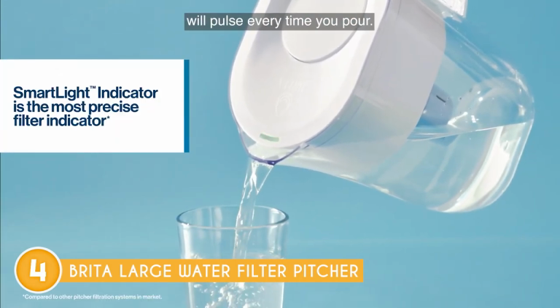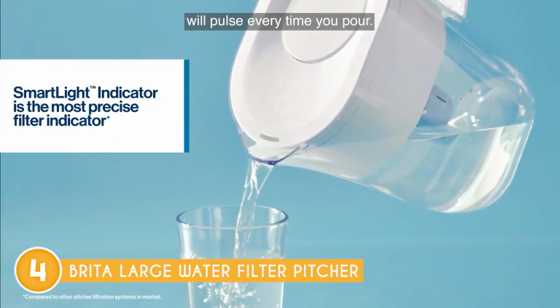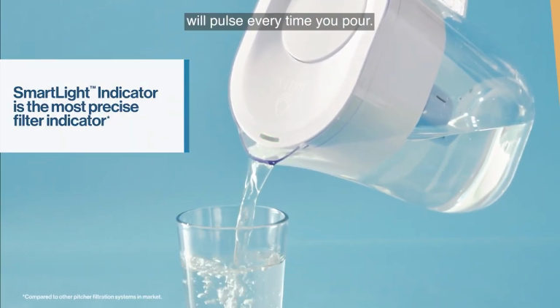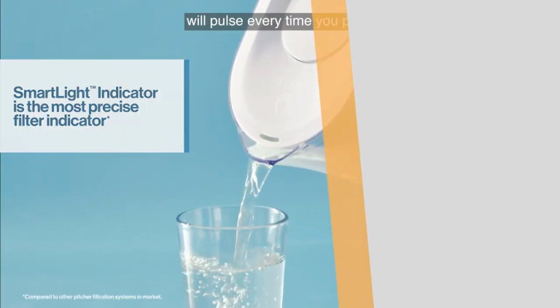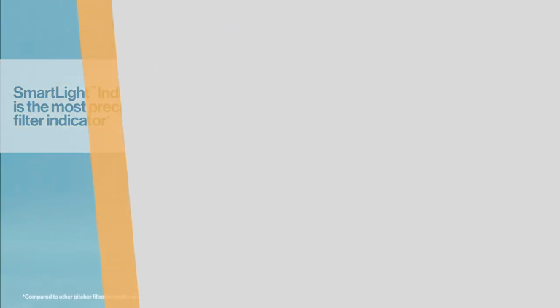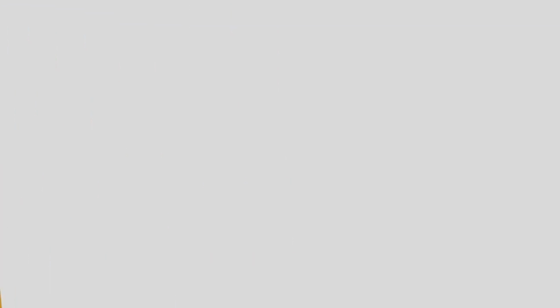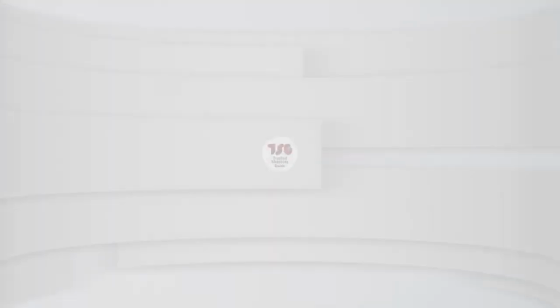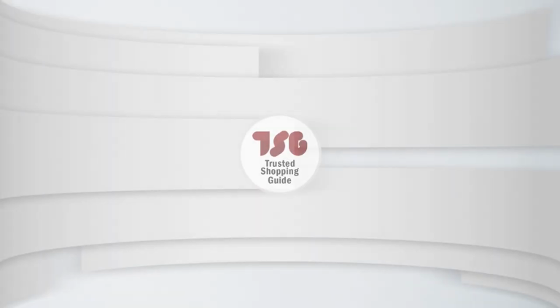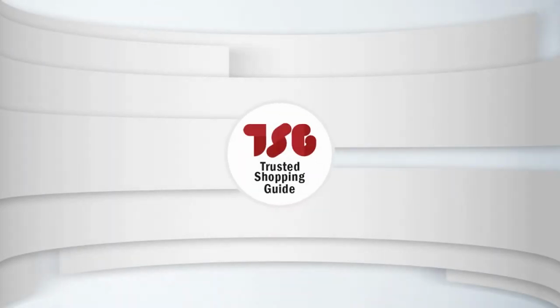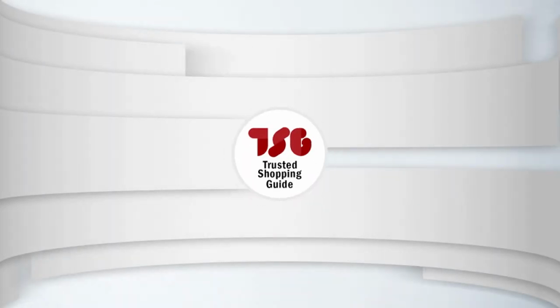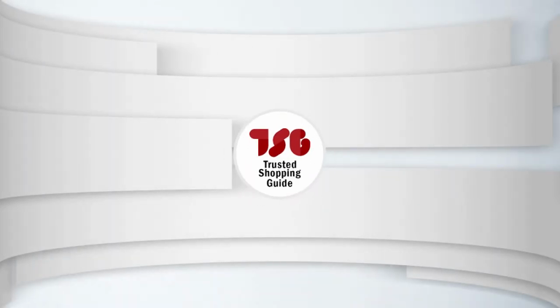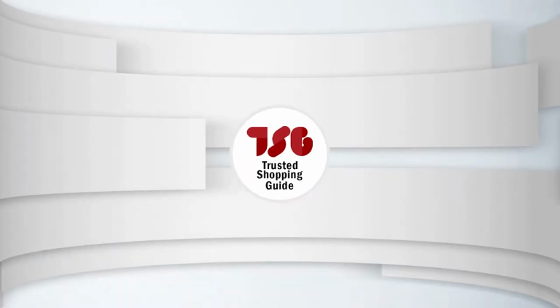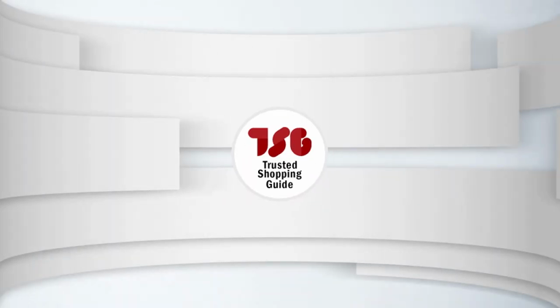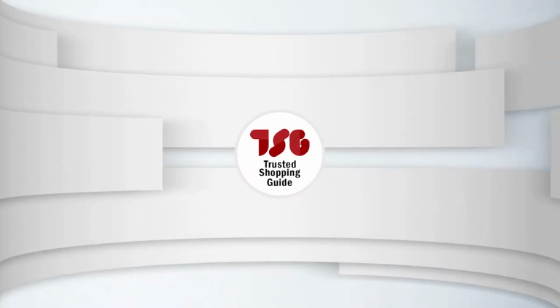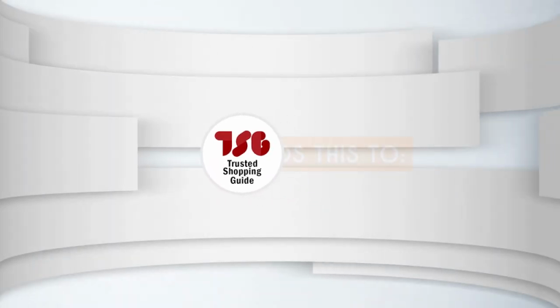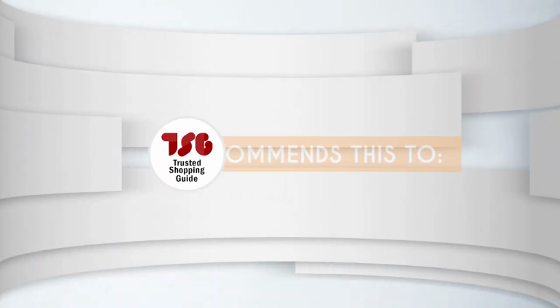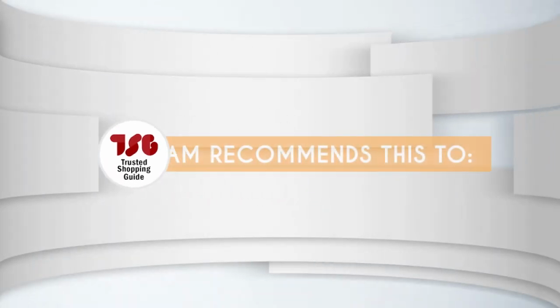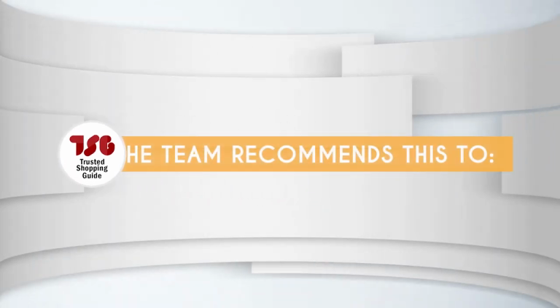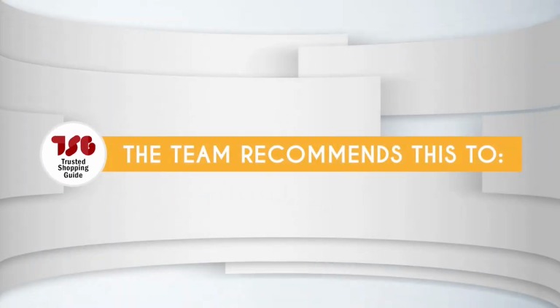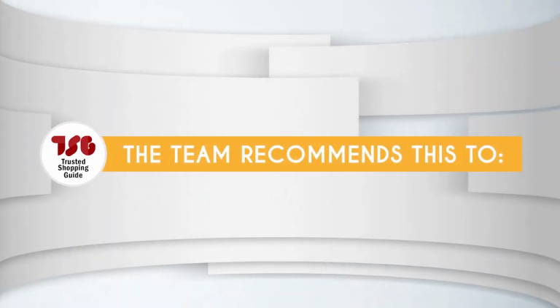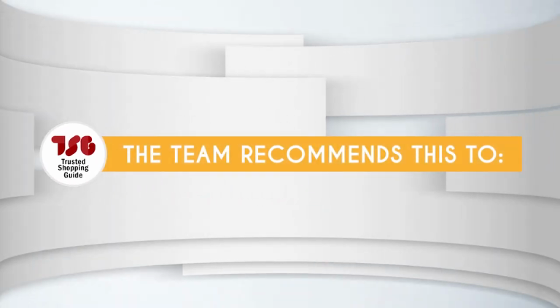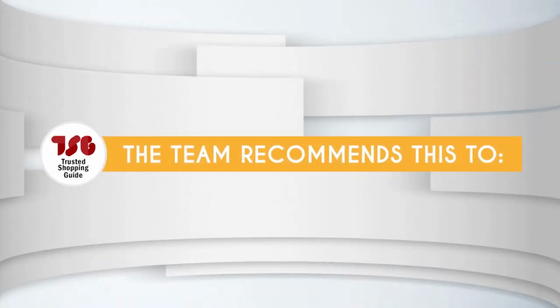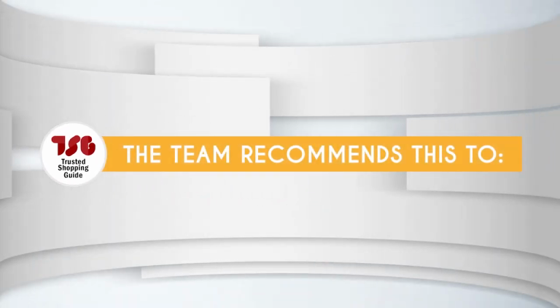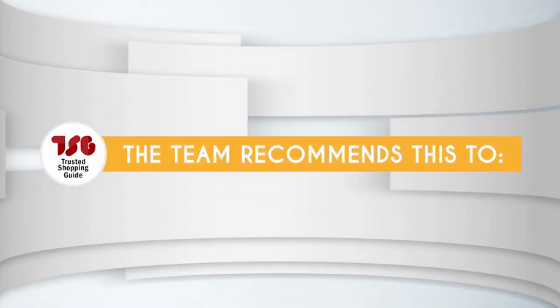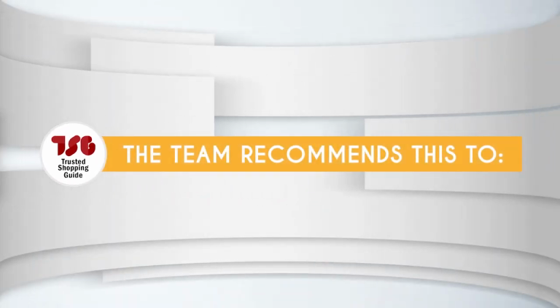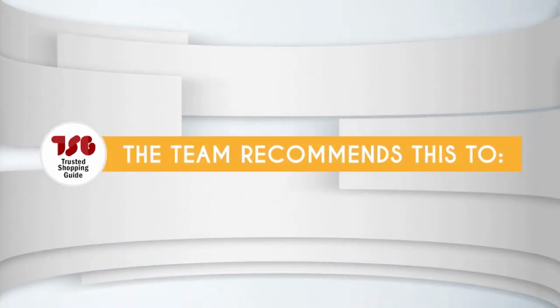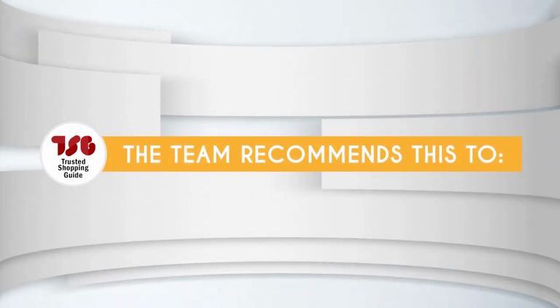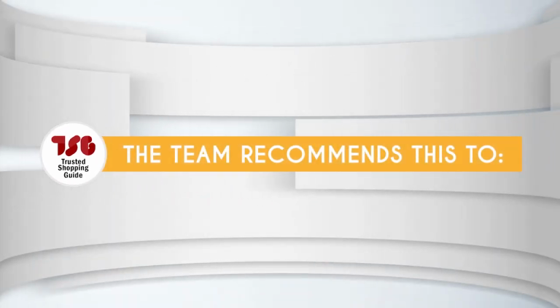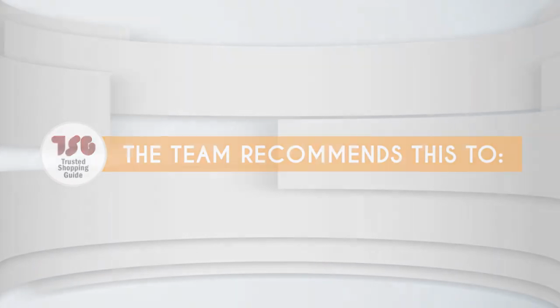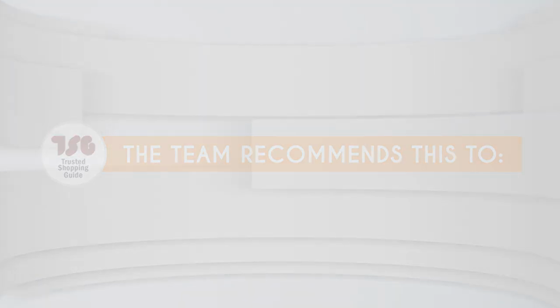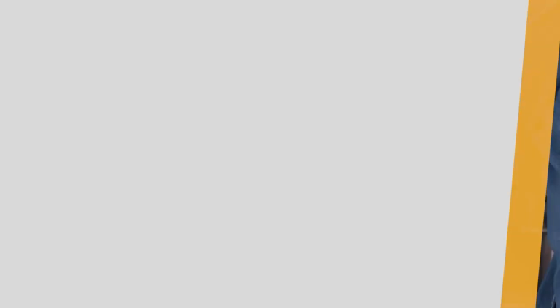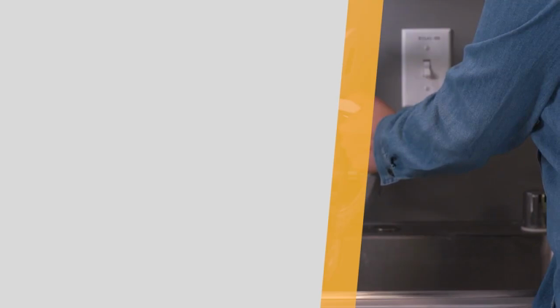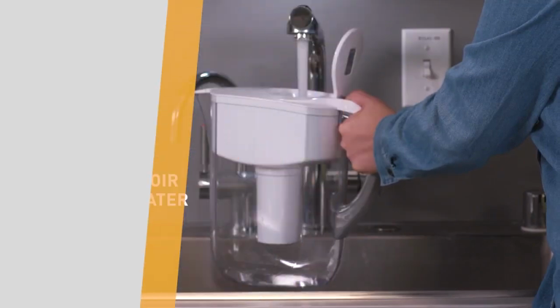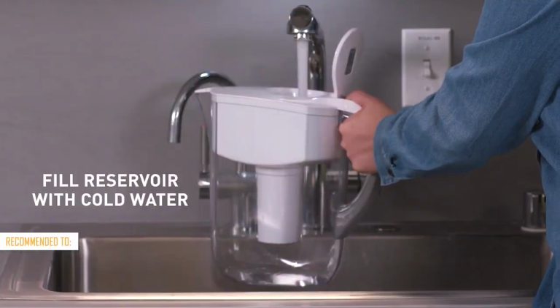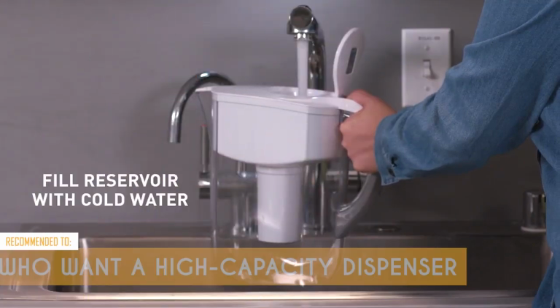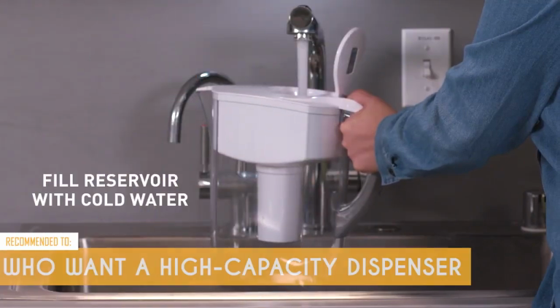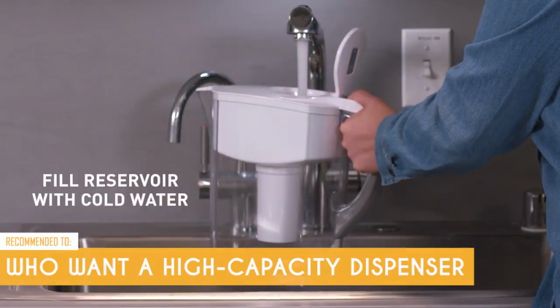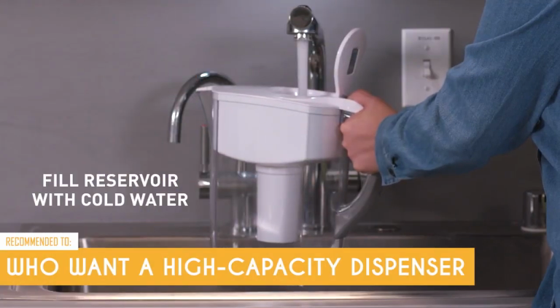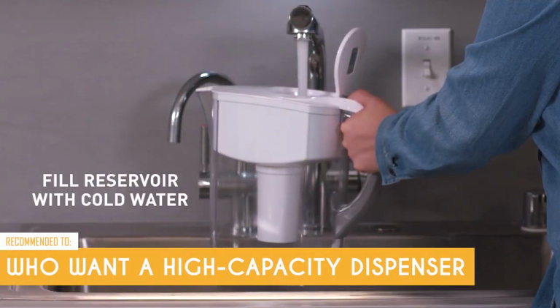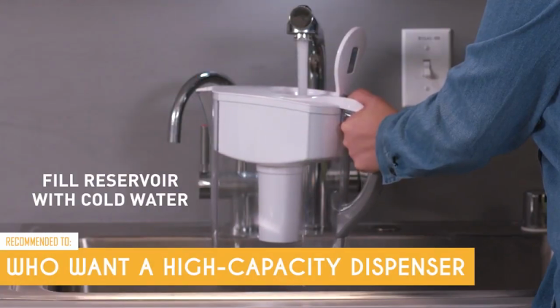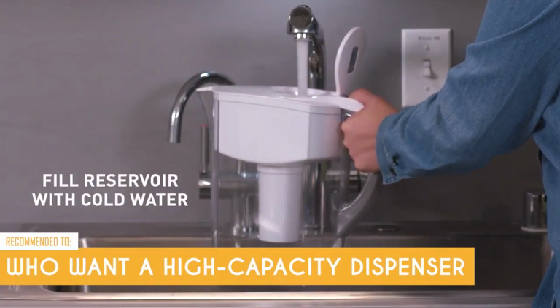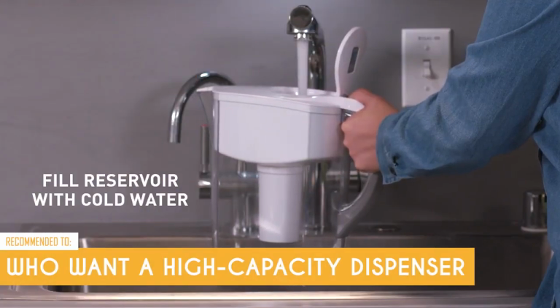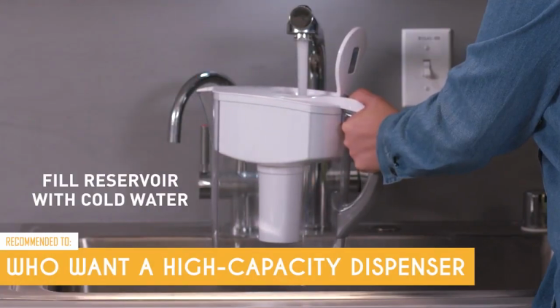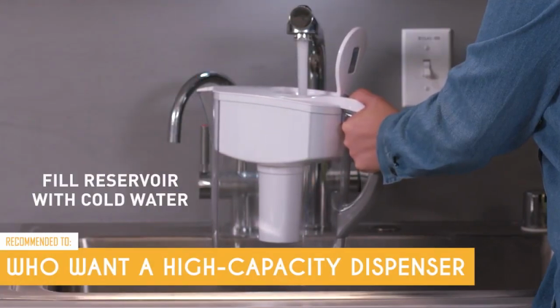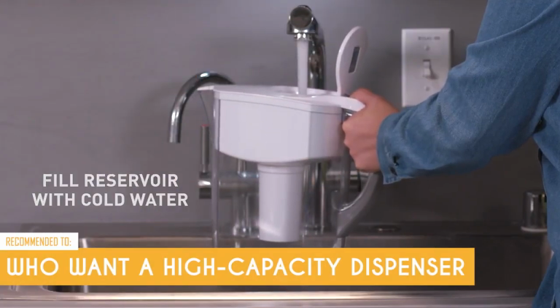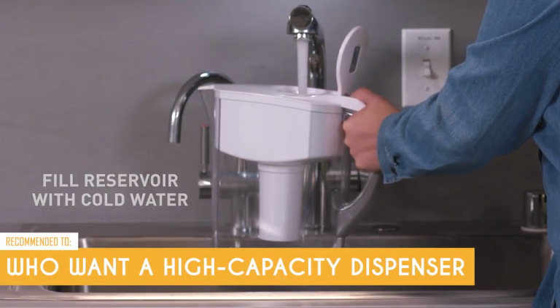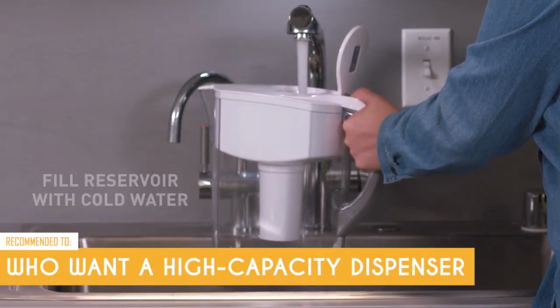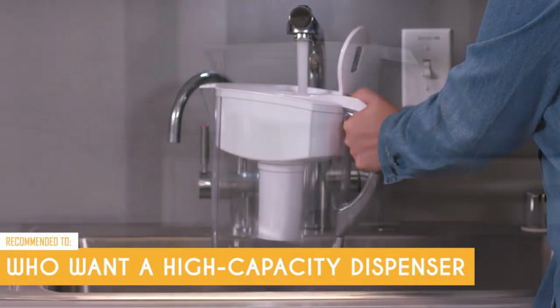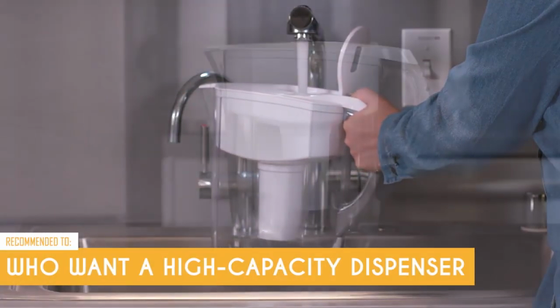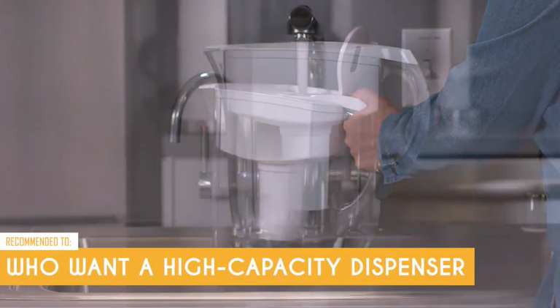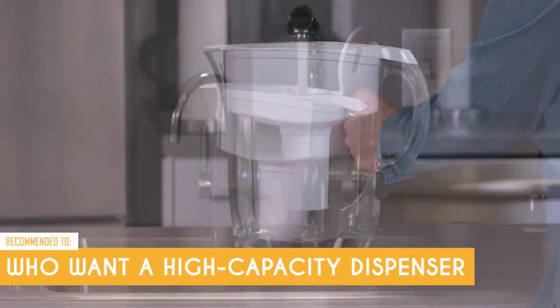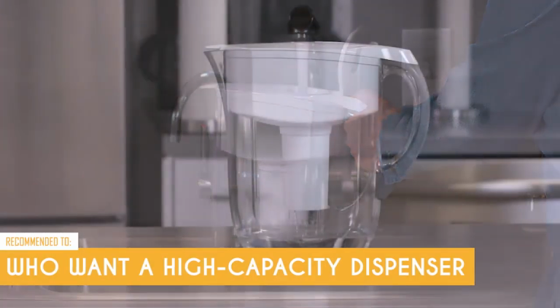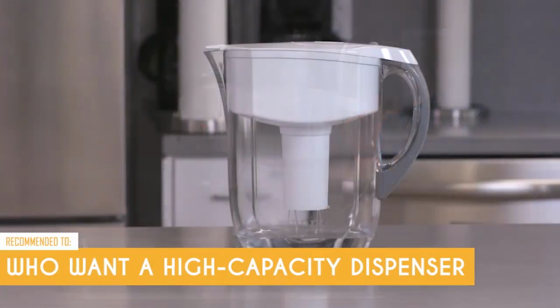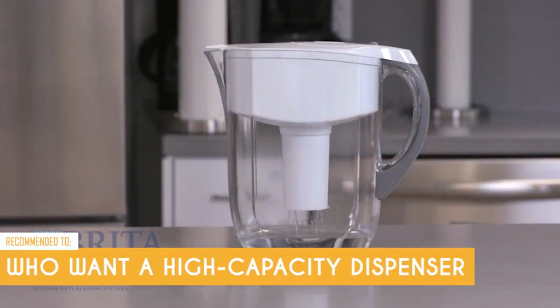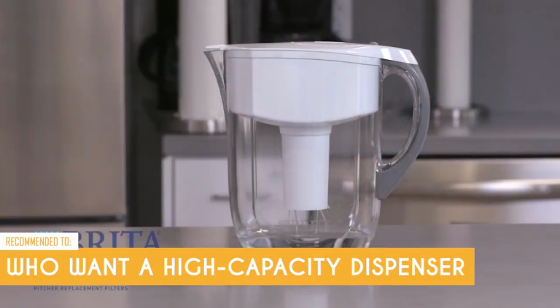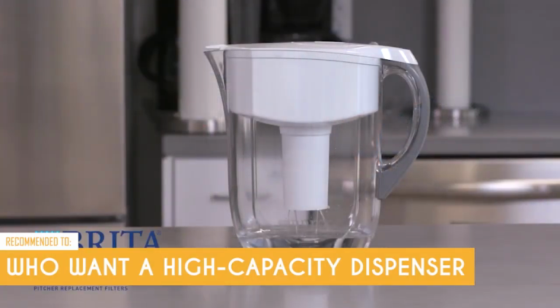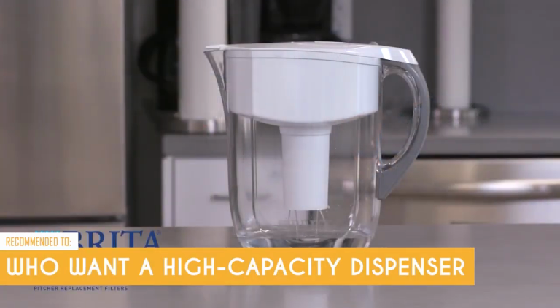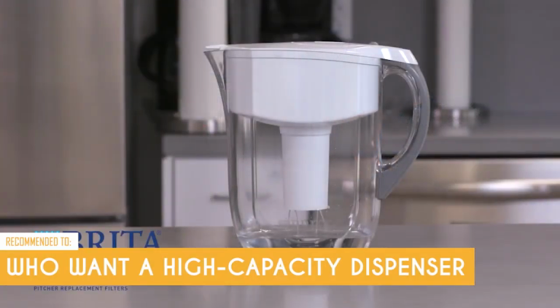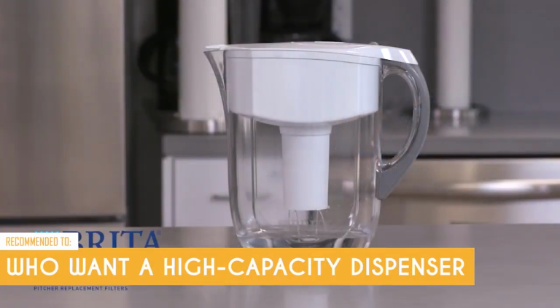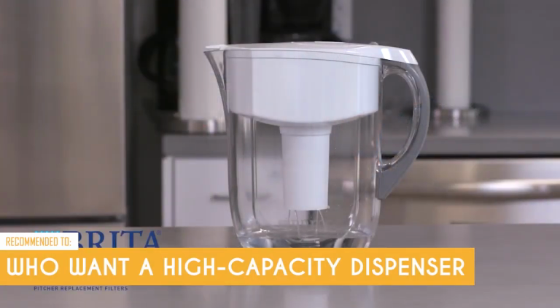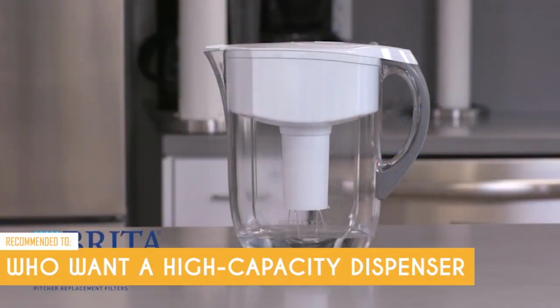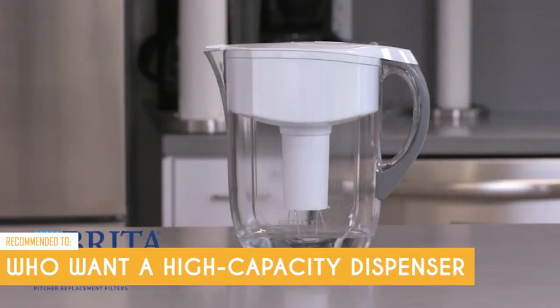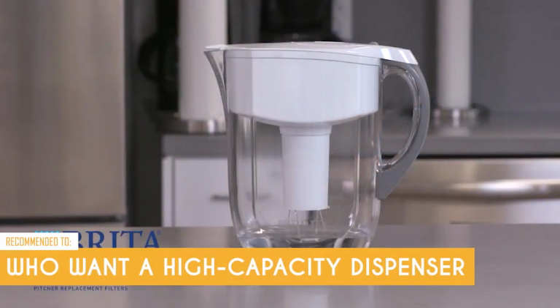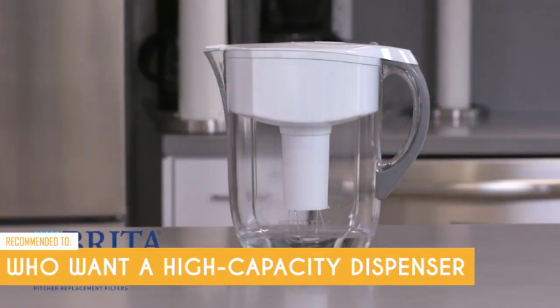The Trusted Shopping Guy team recommends this for people who want a high-capacity dispenser that they don't need to lift.